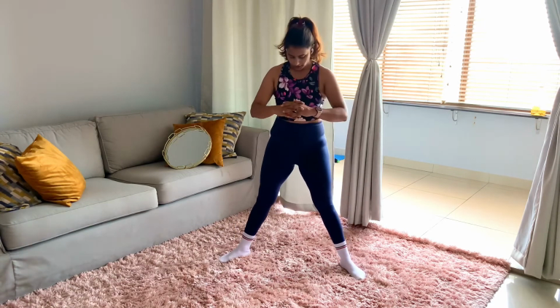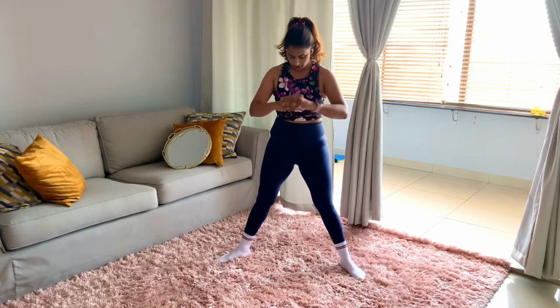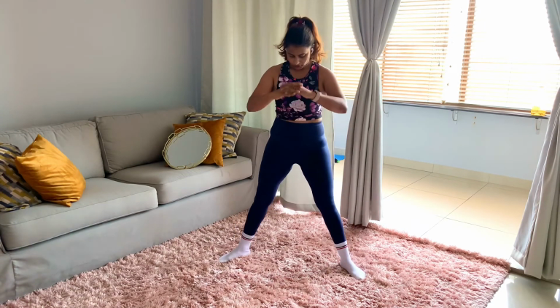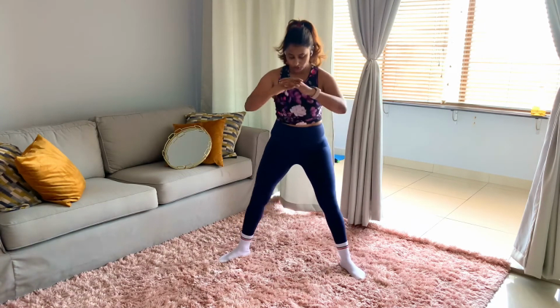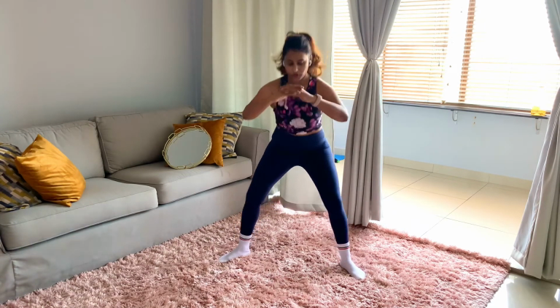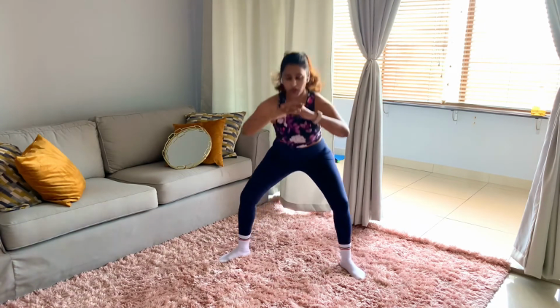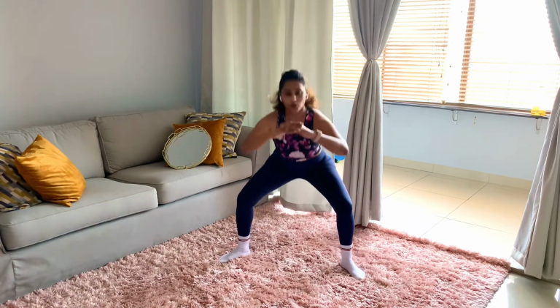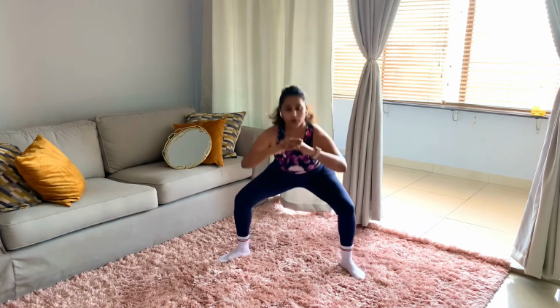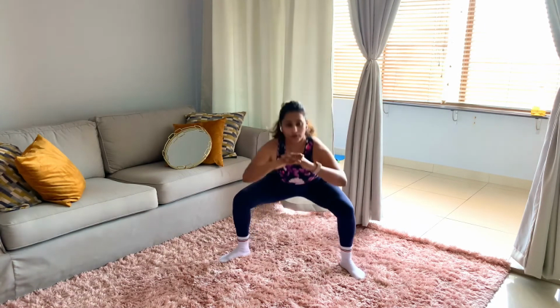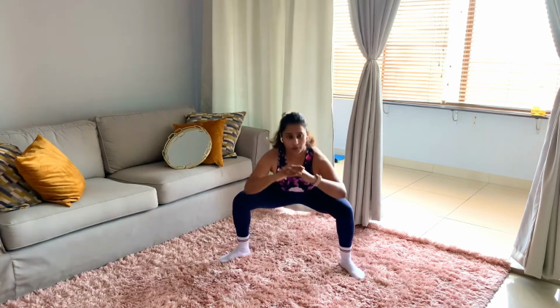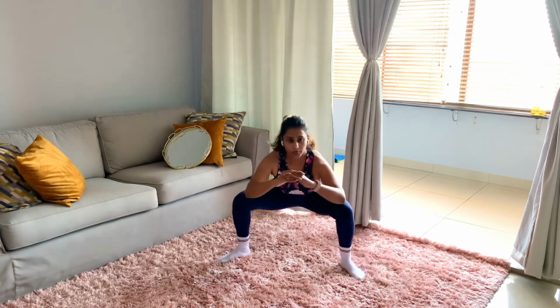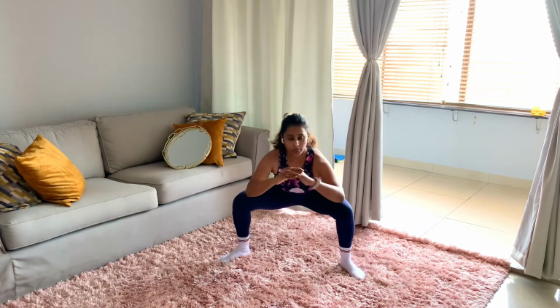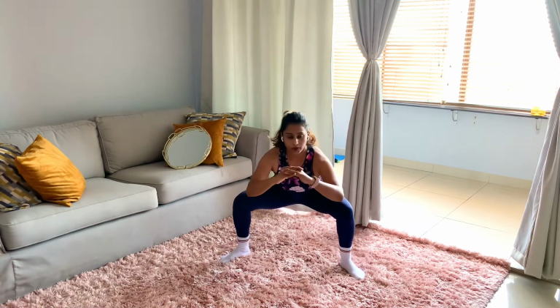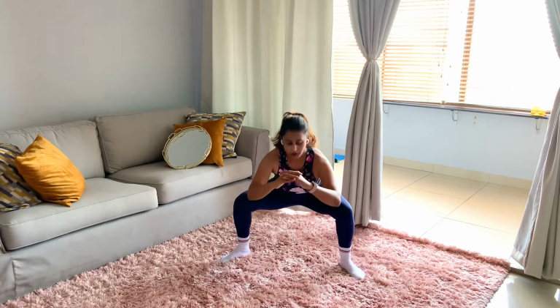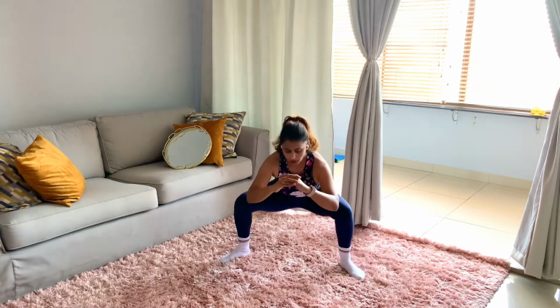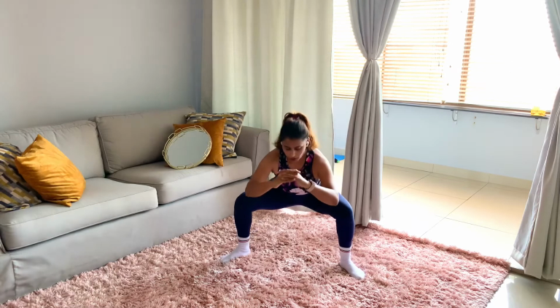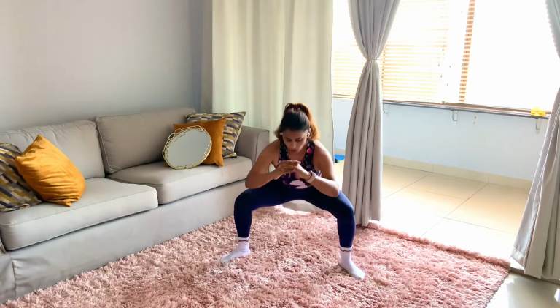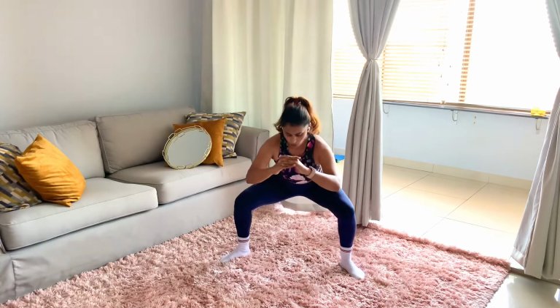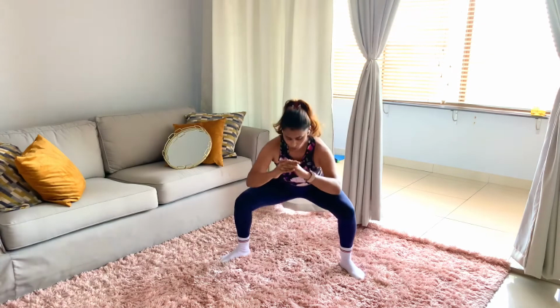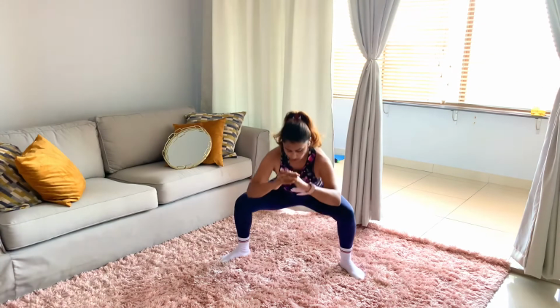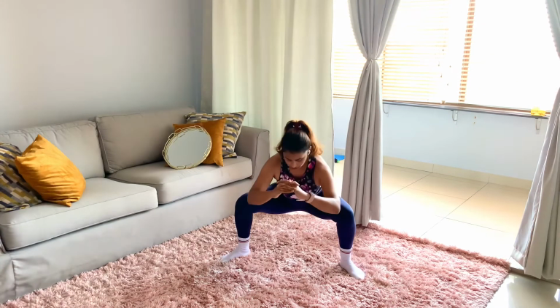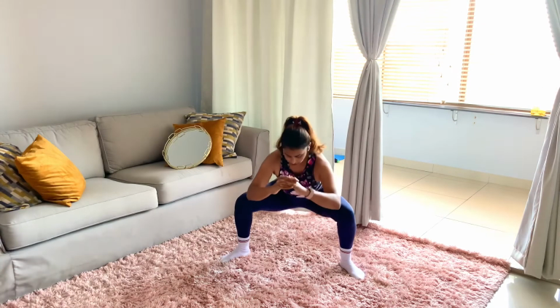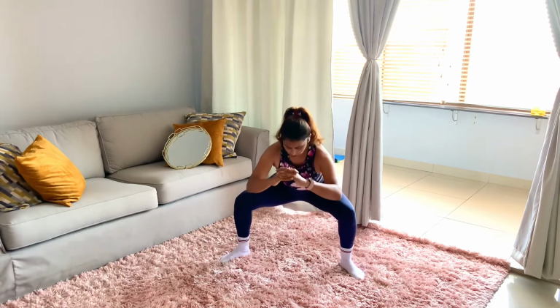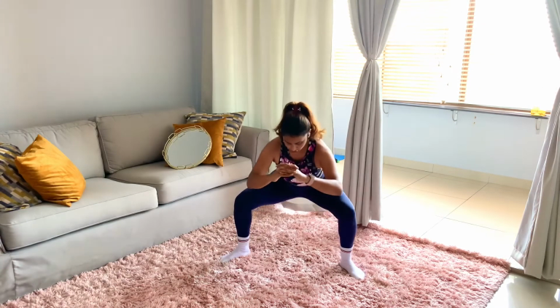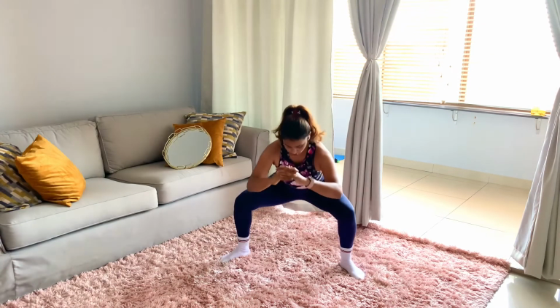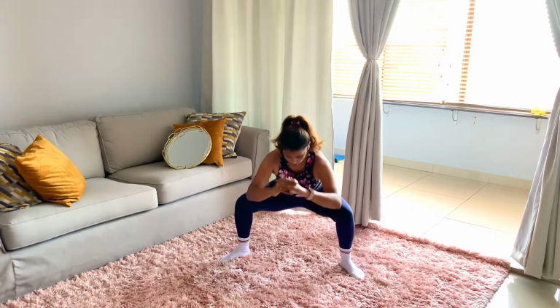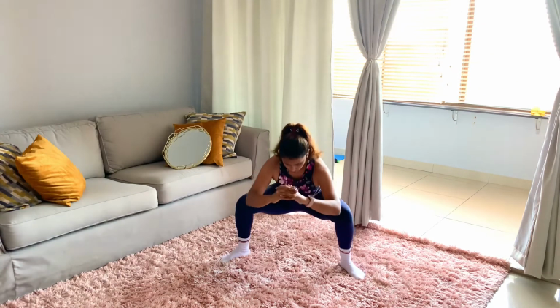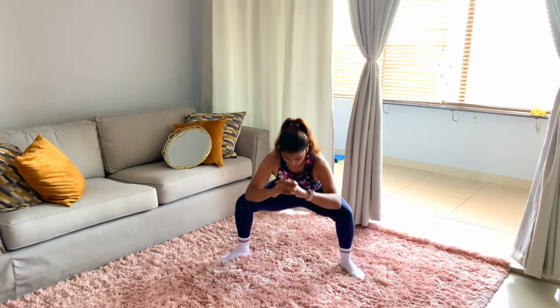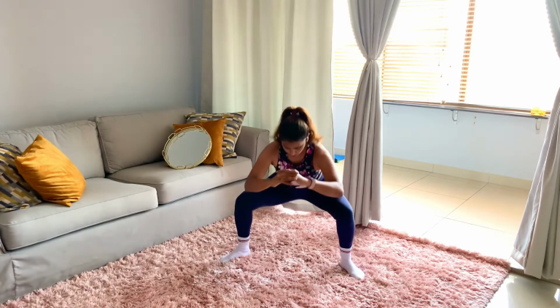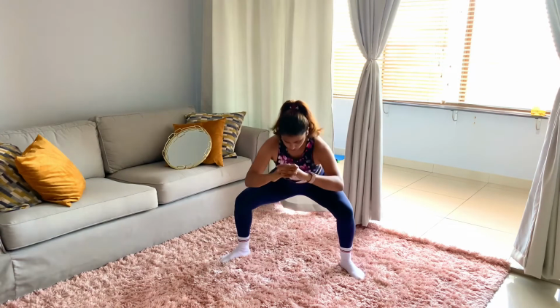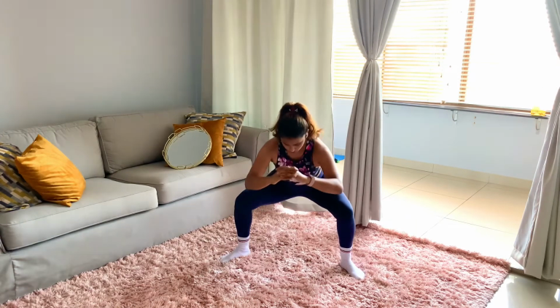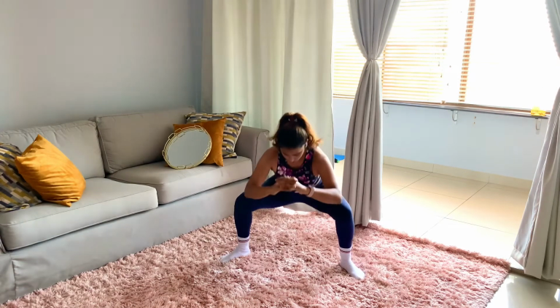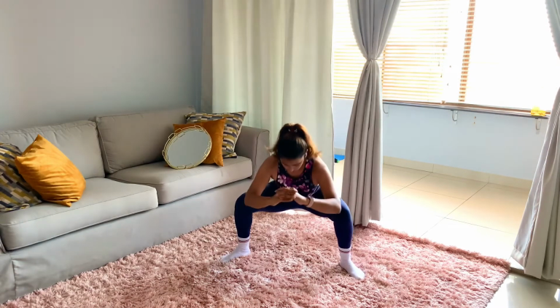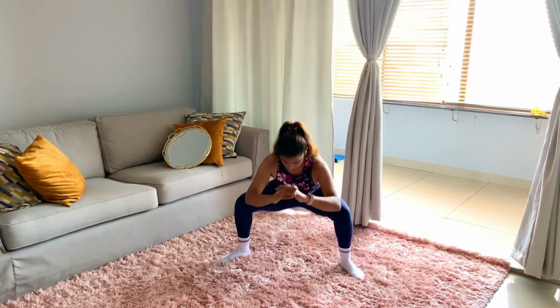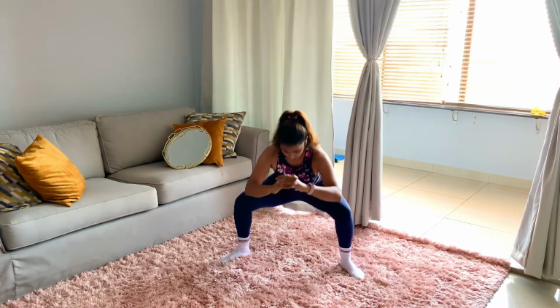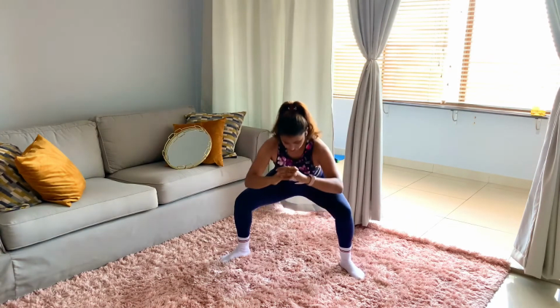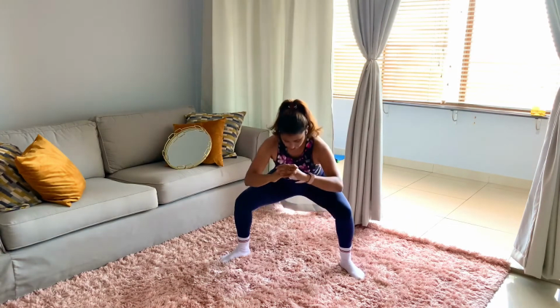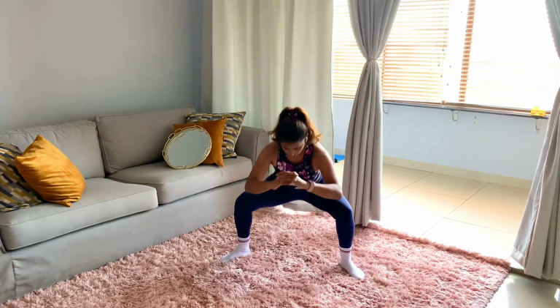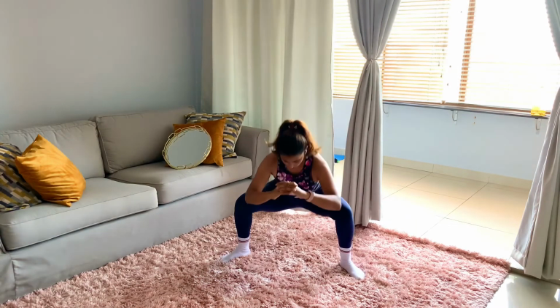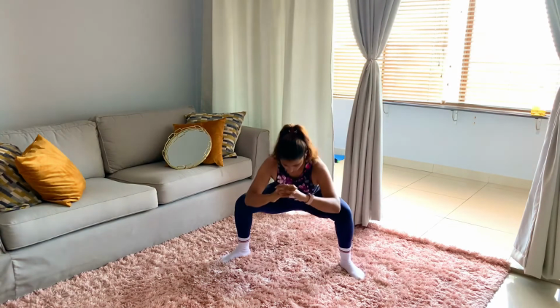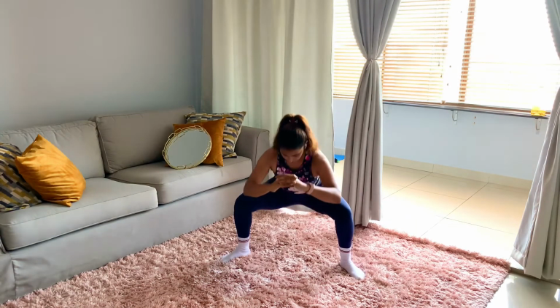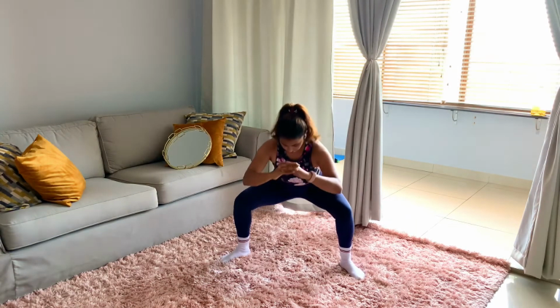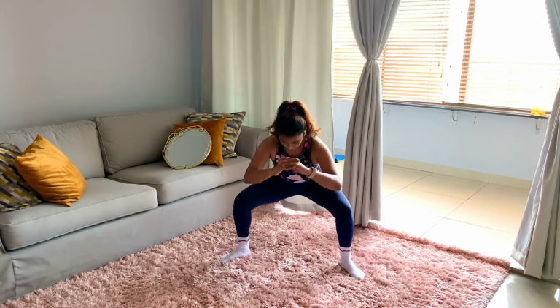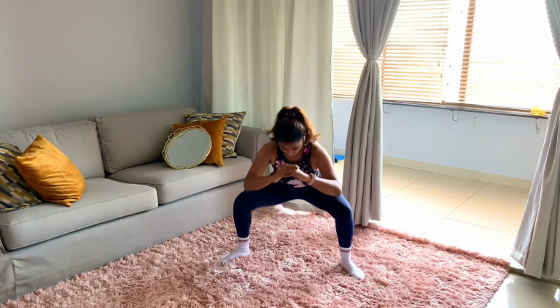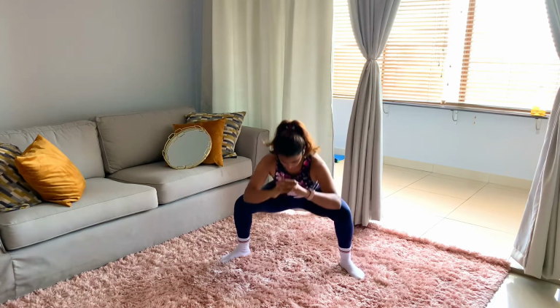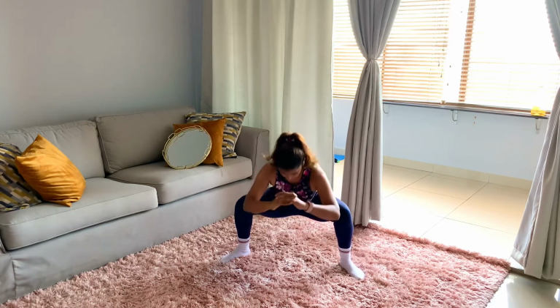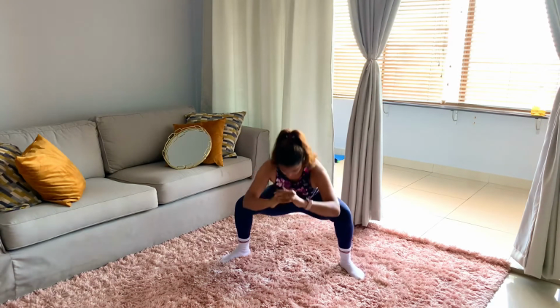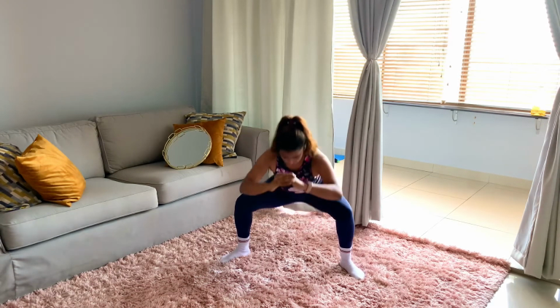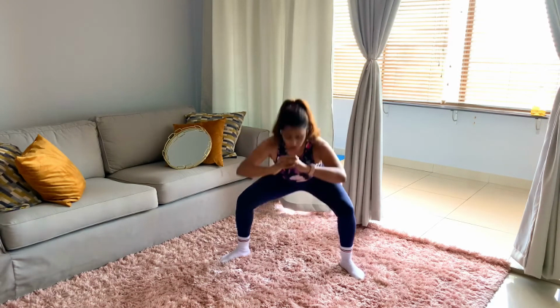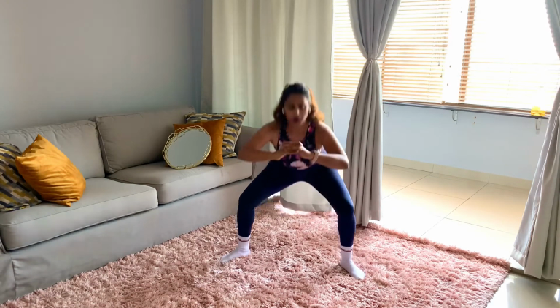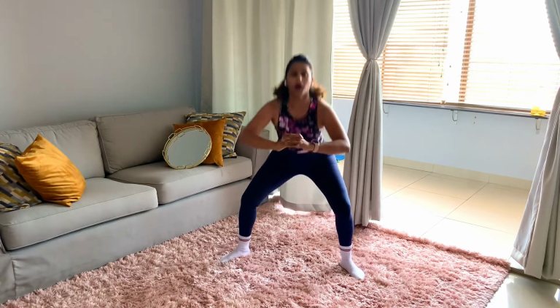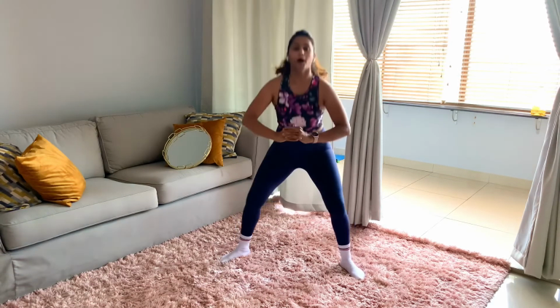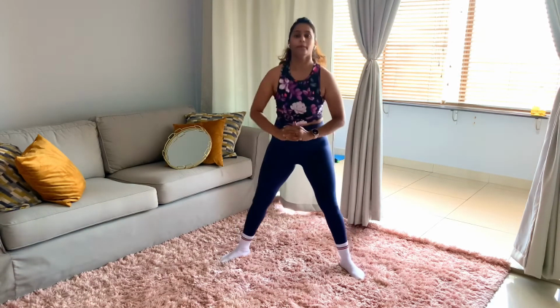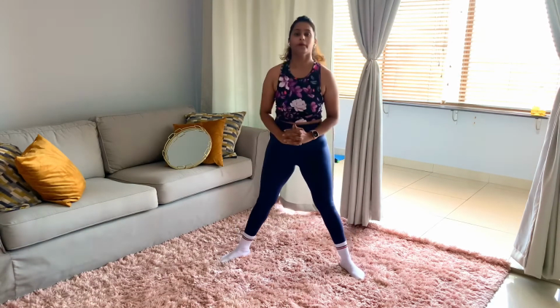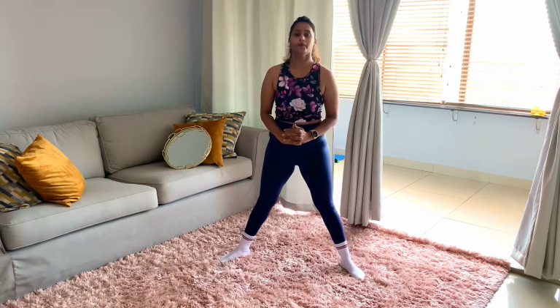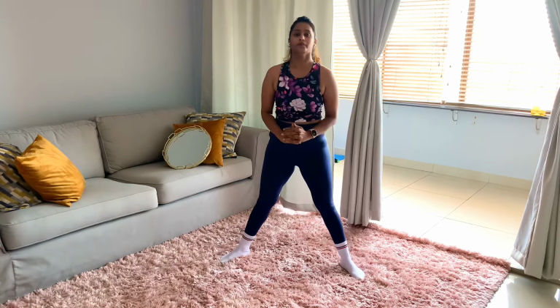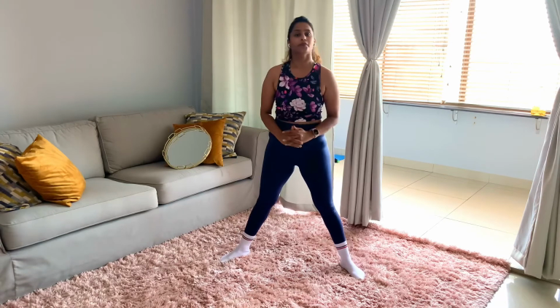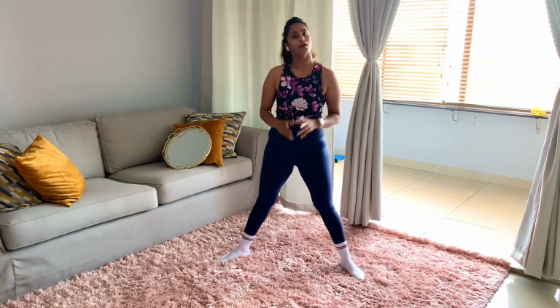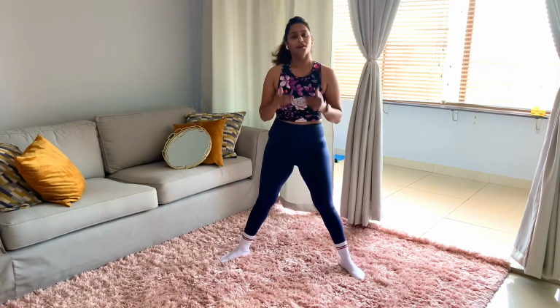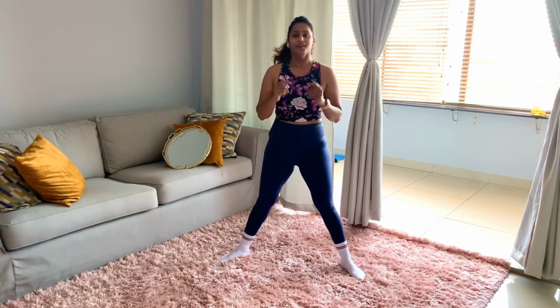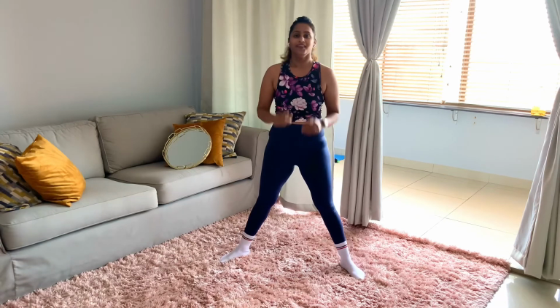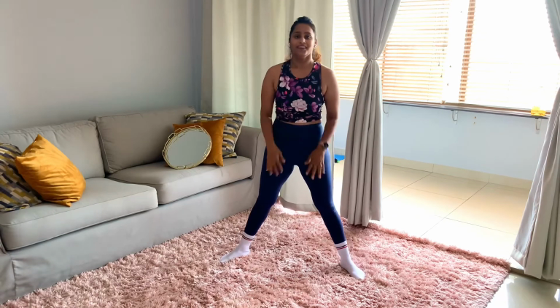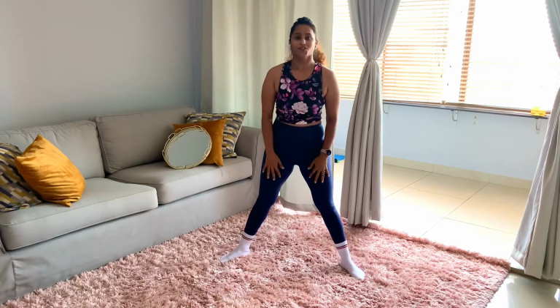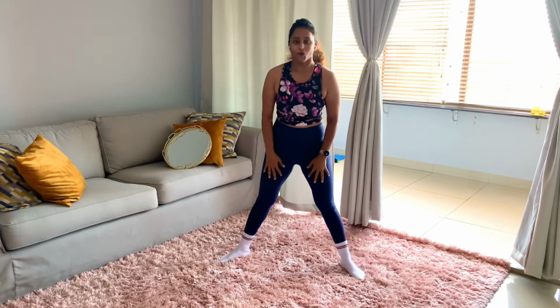Go more down. One, two, three, four, five. Up. Let's go.